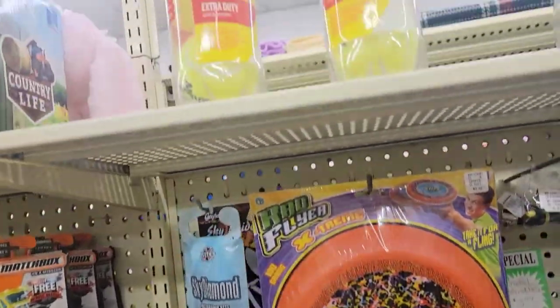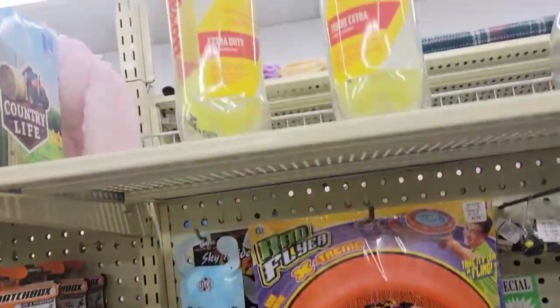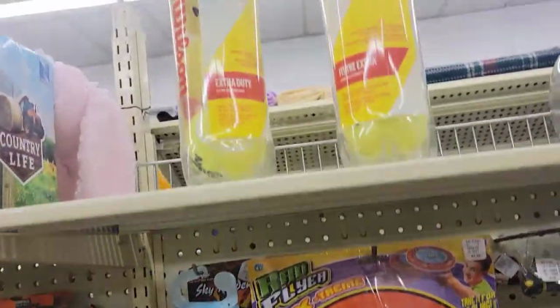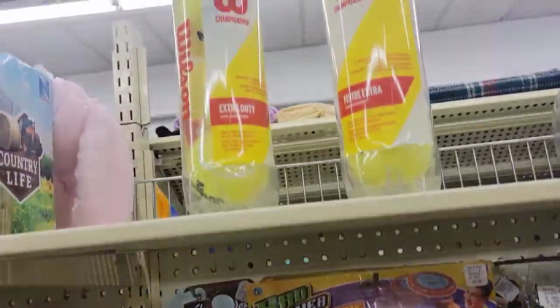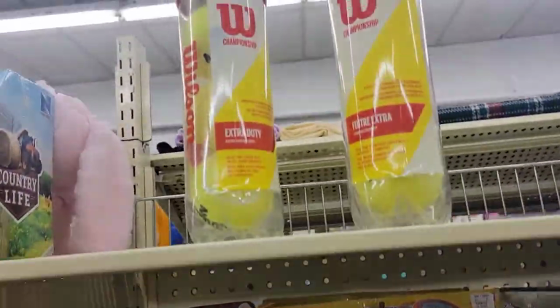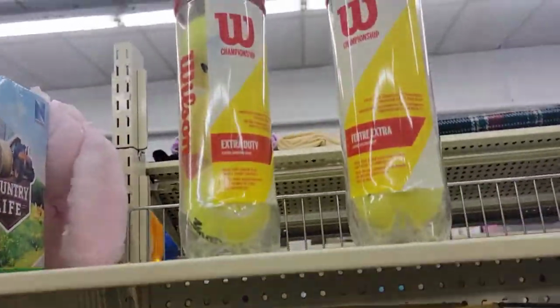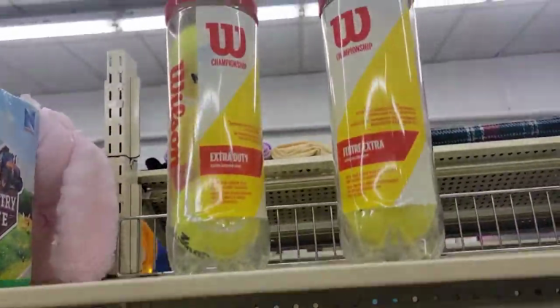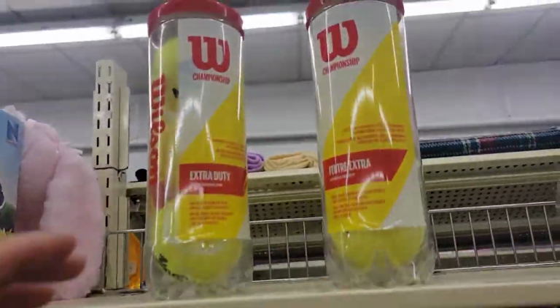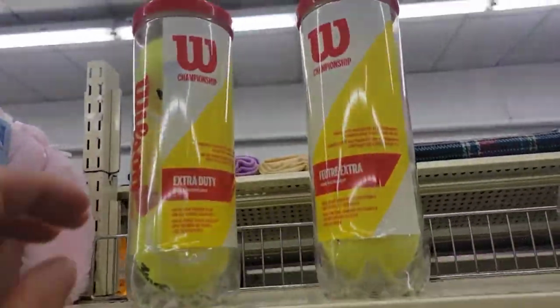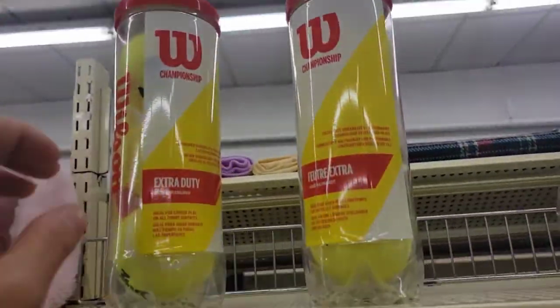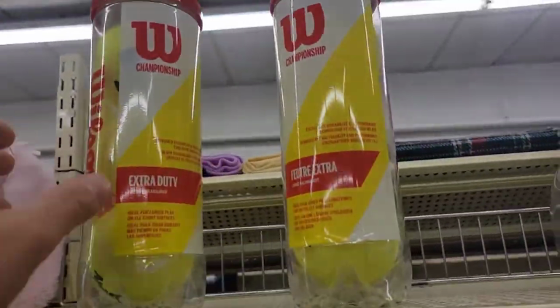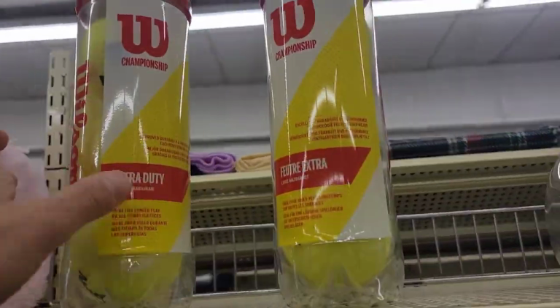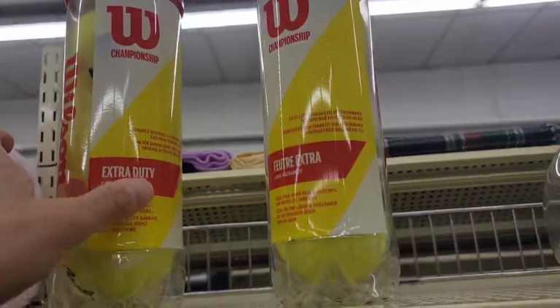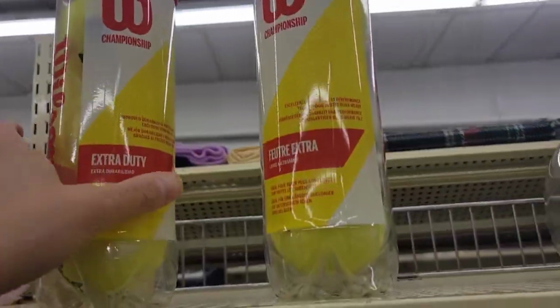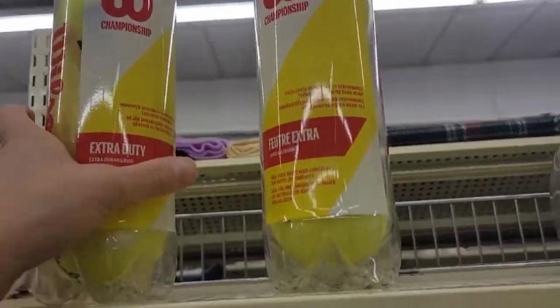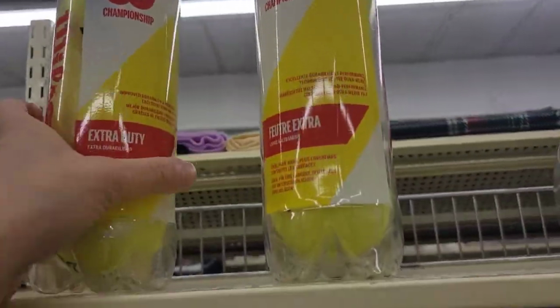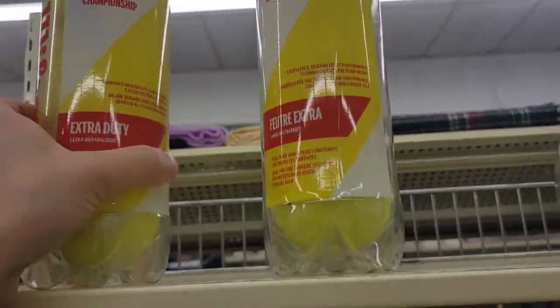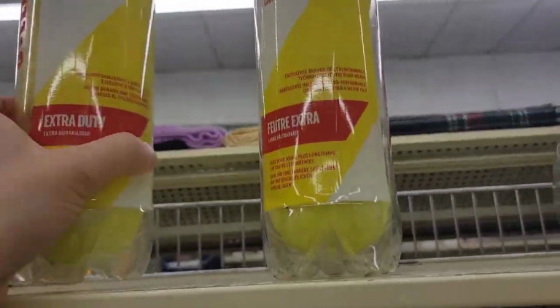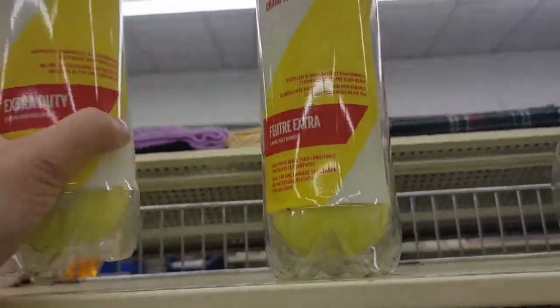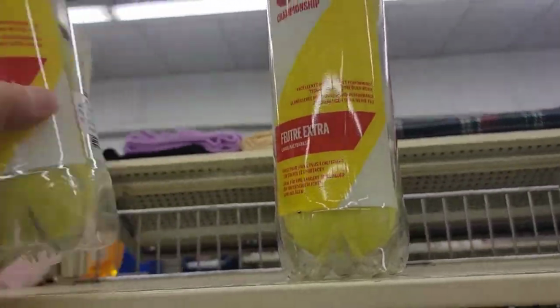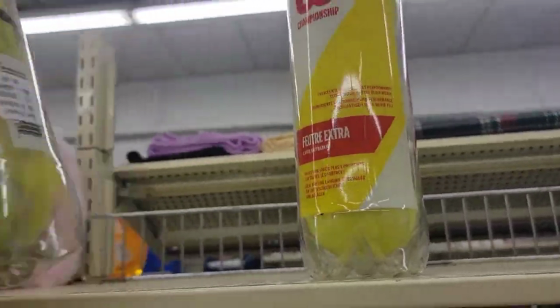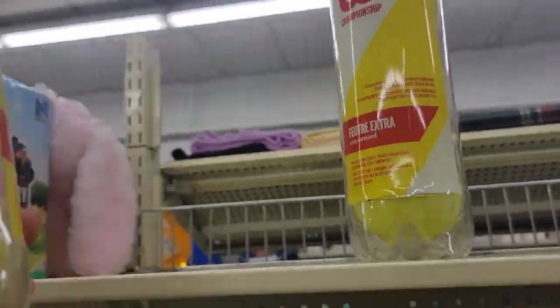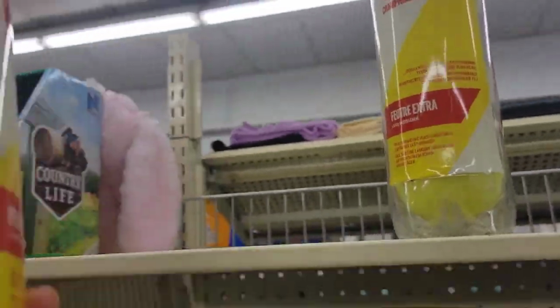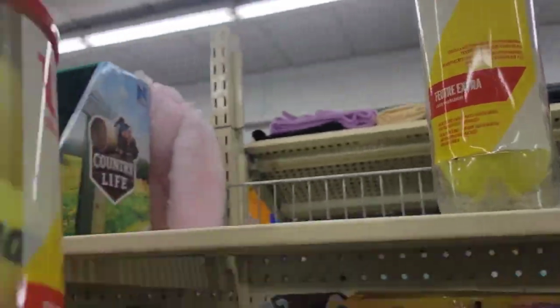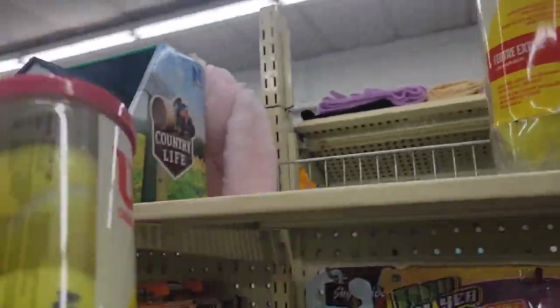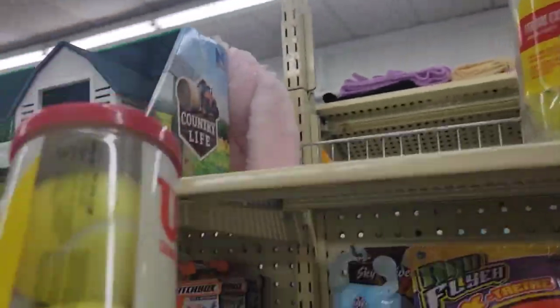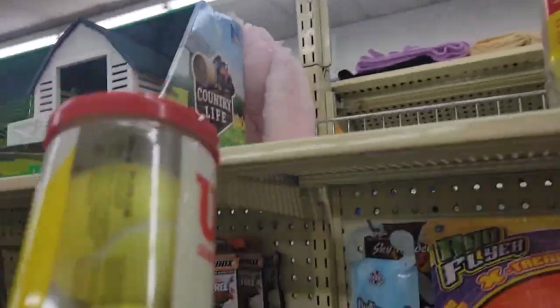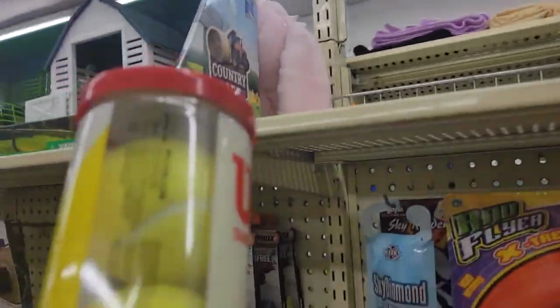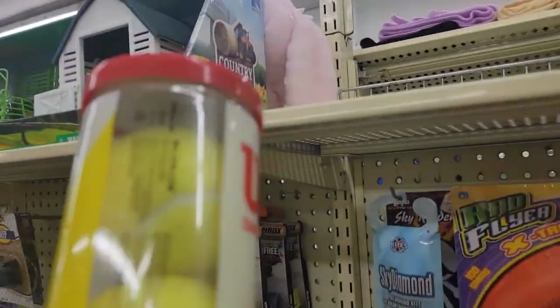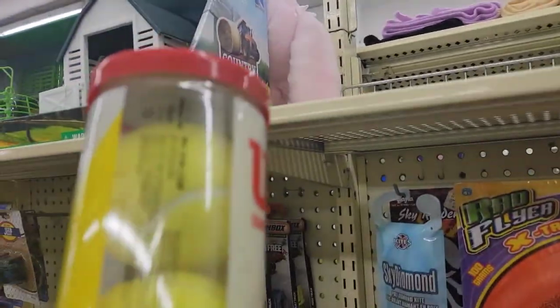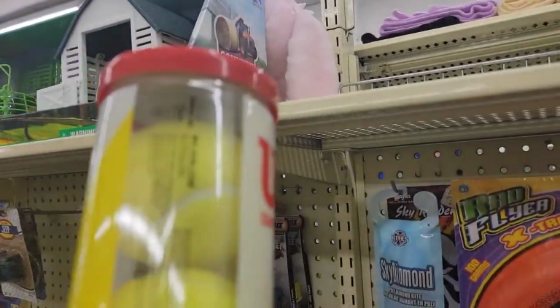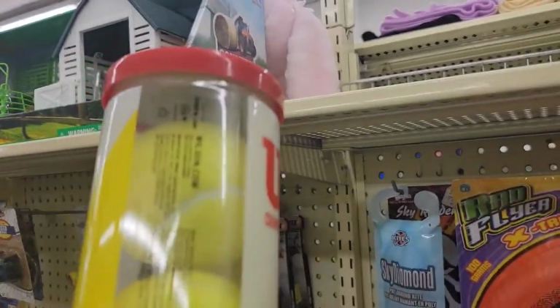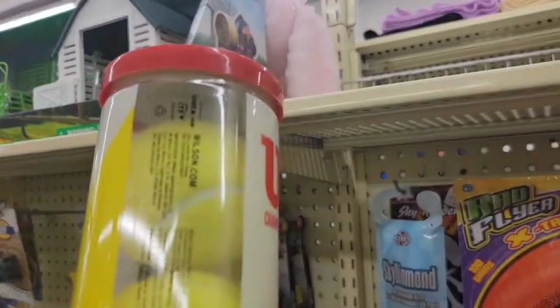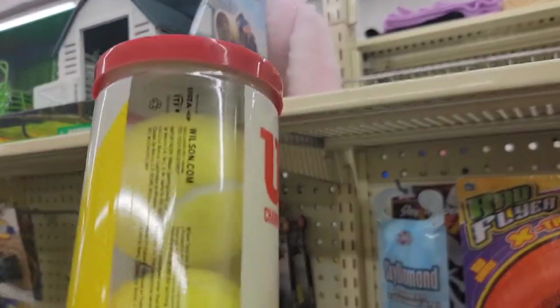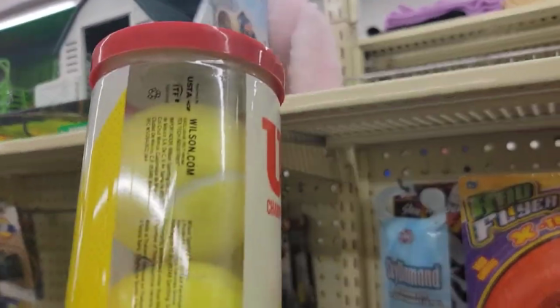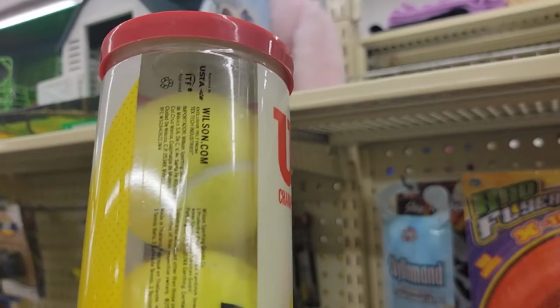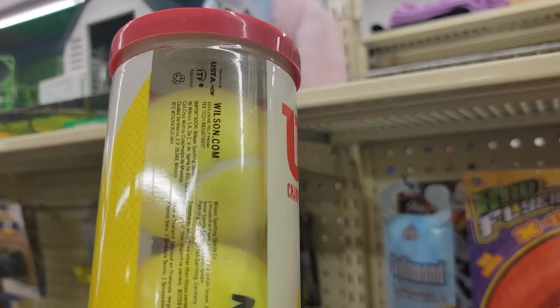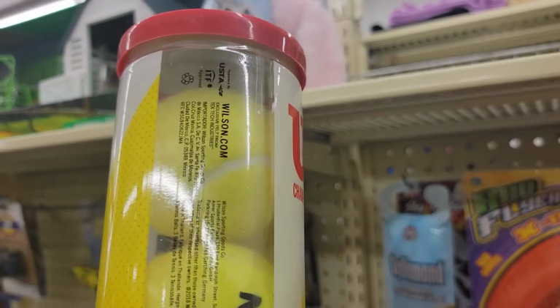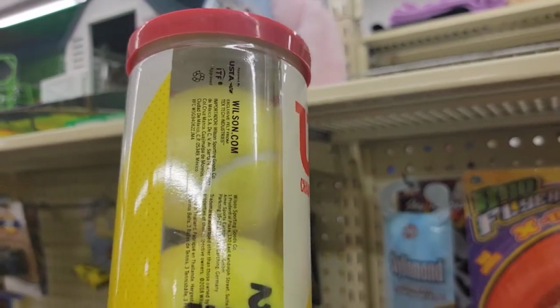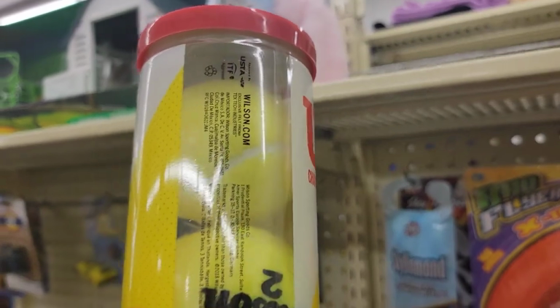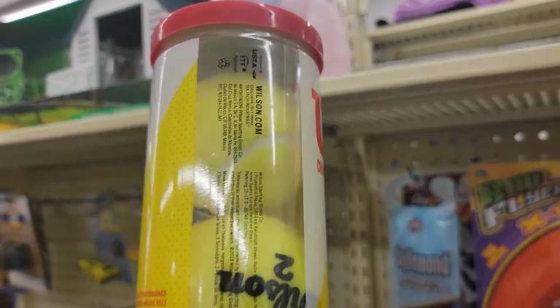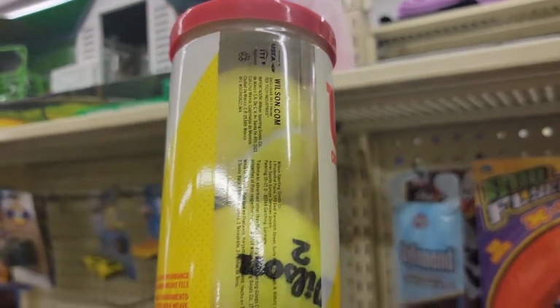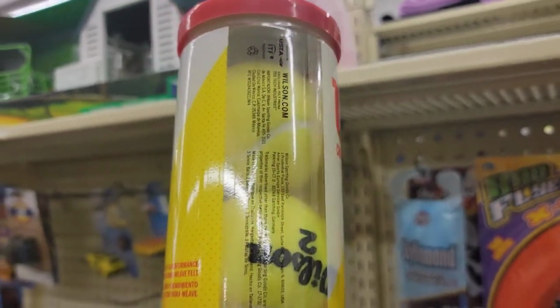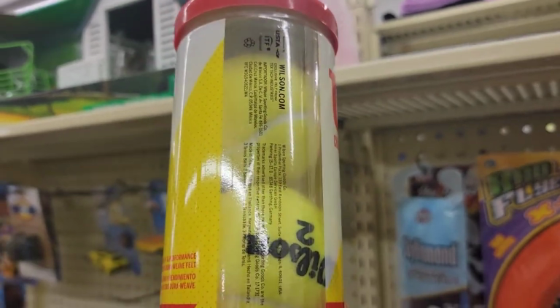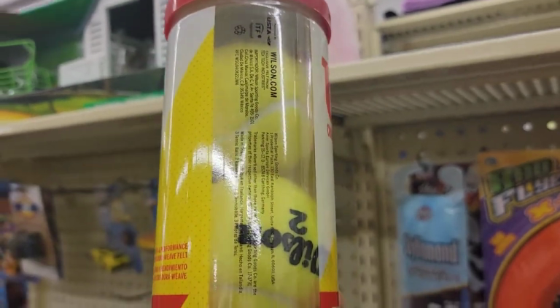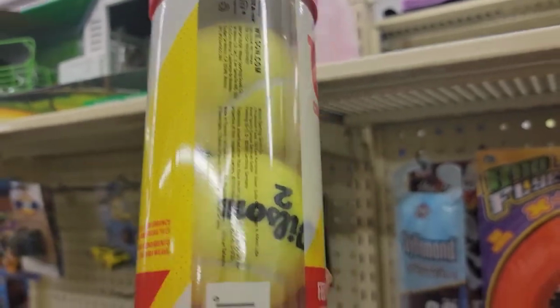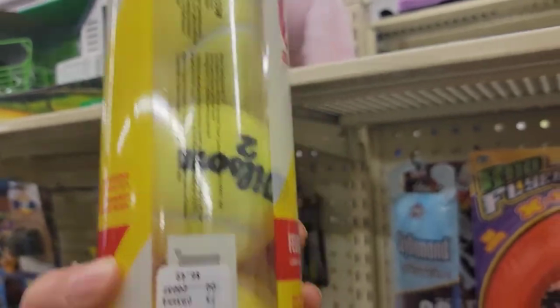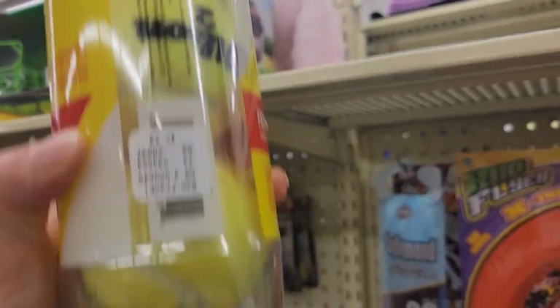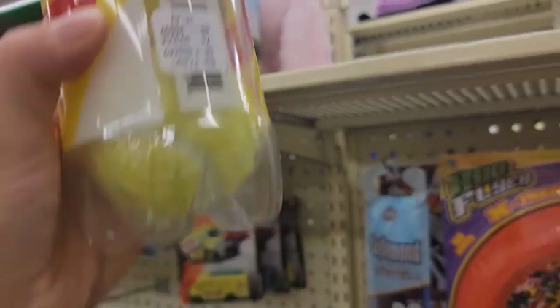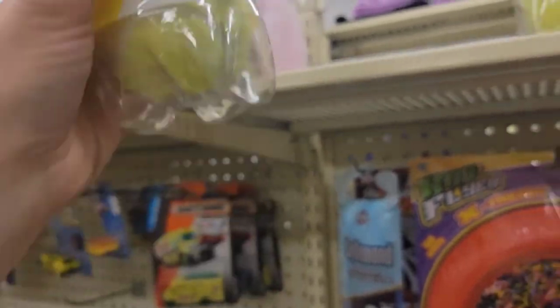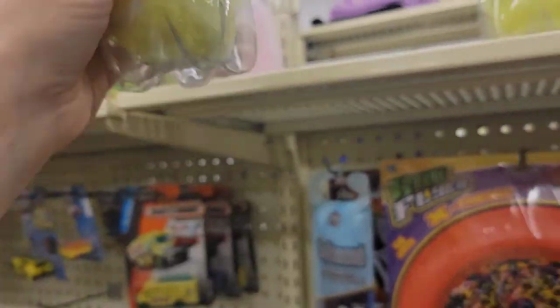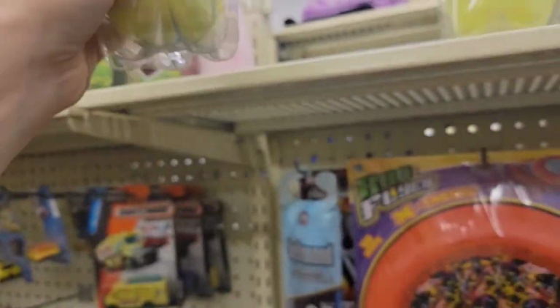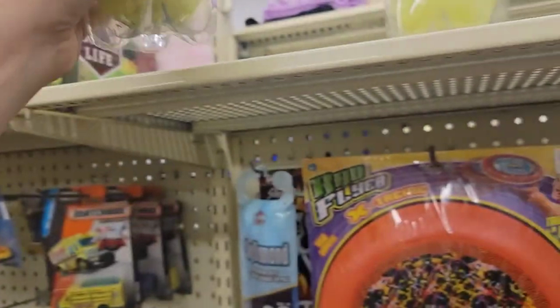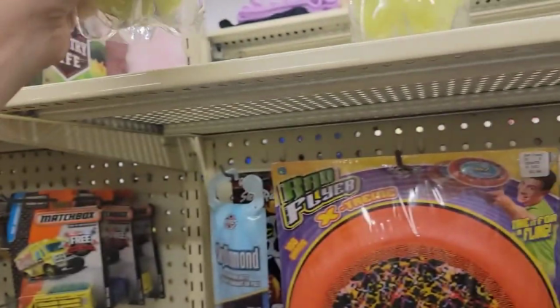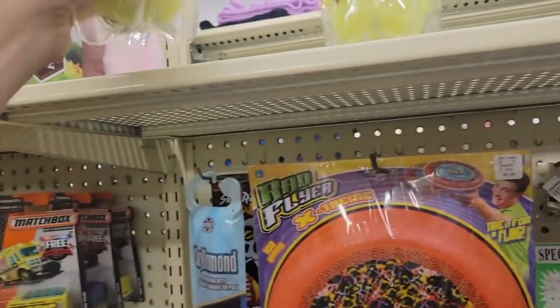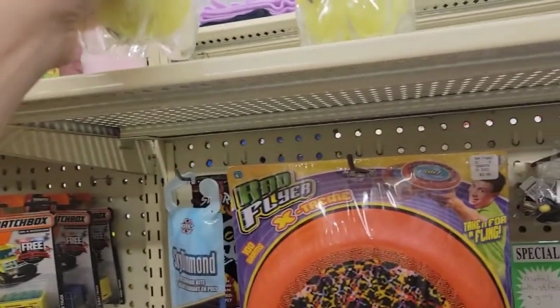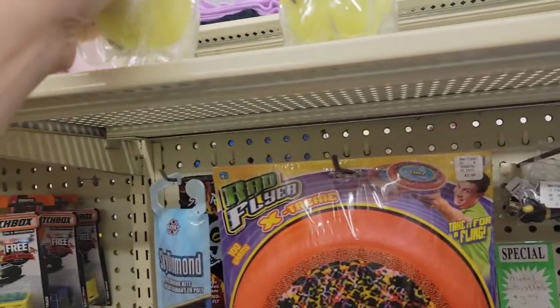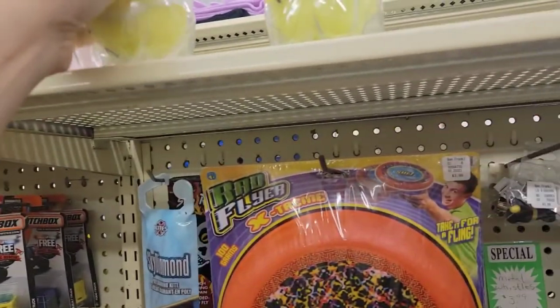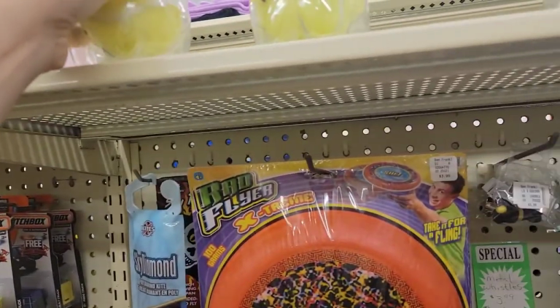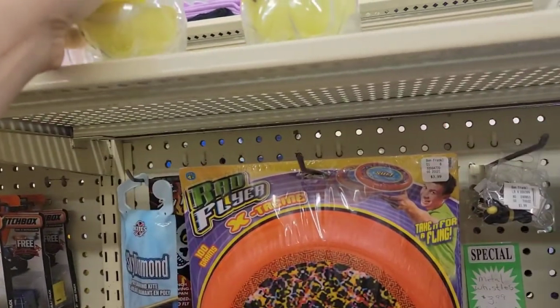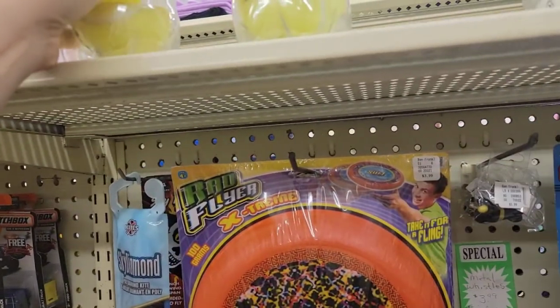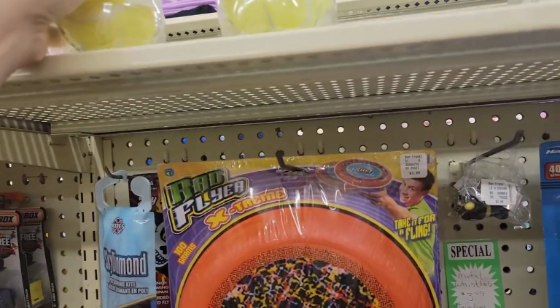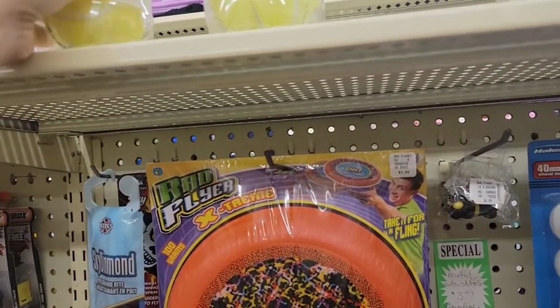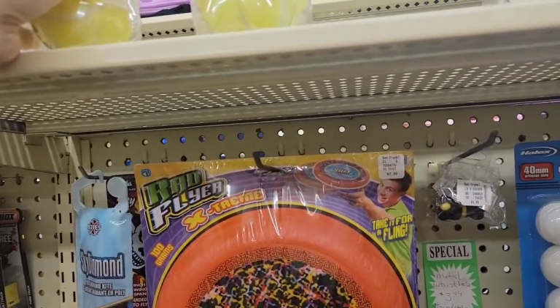They even have some tennis balls up here too. I wonder how much these are. Only $6.49 — that's not too bad.